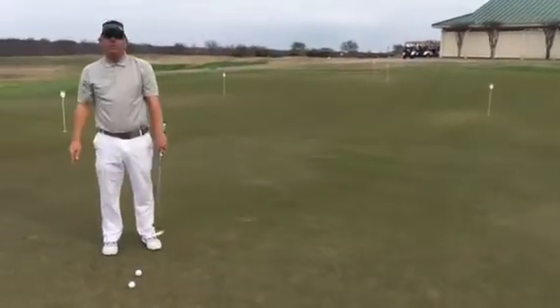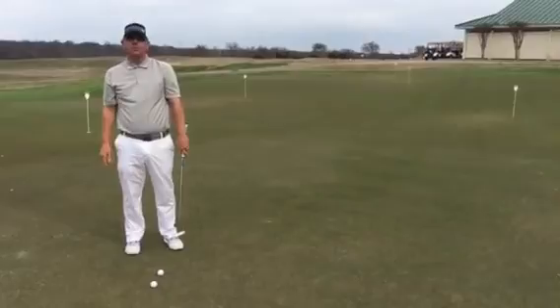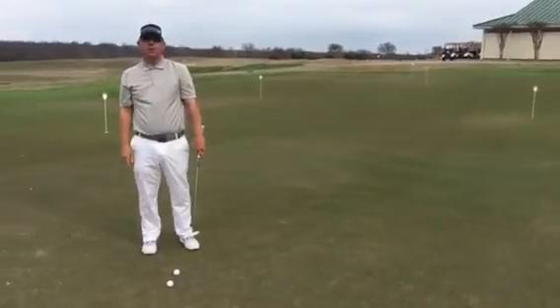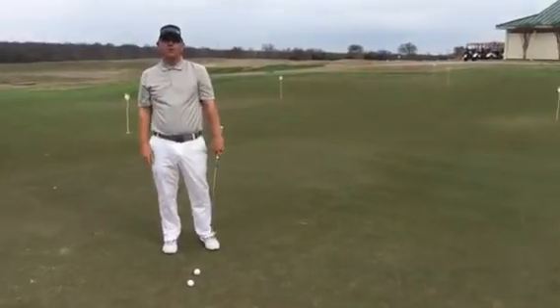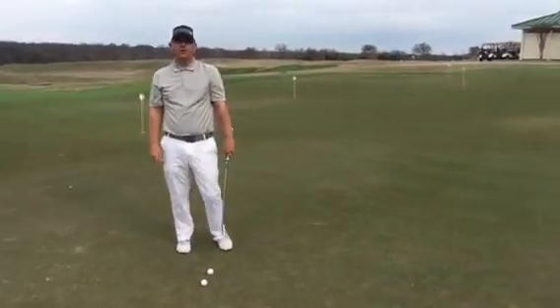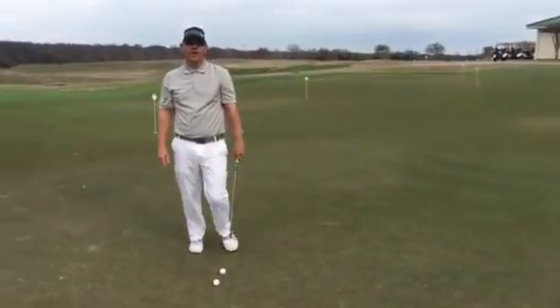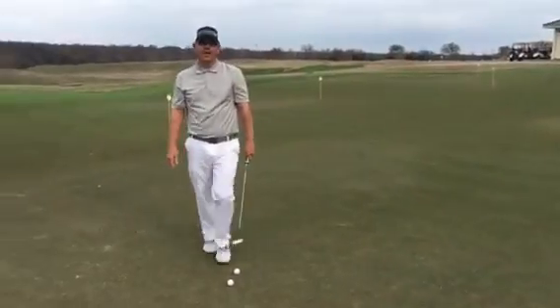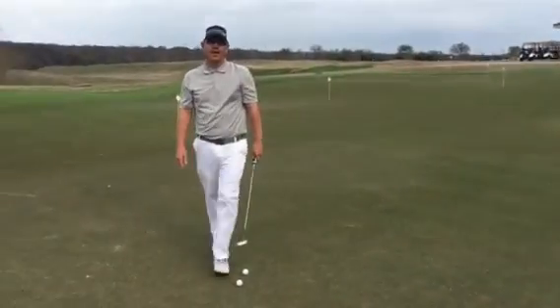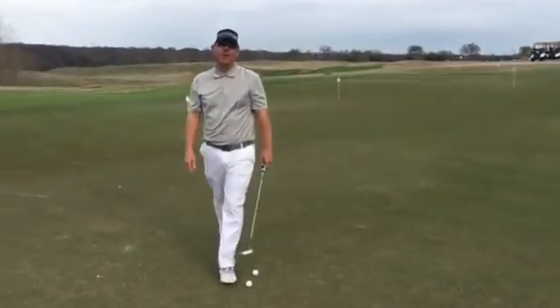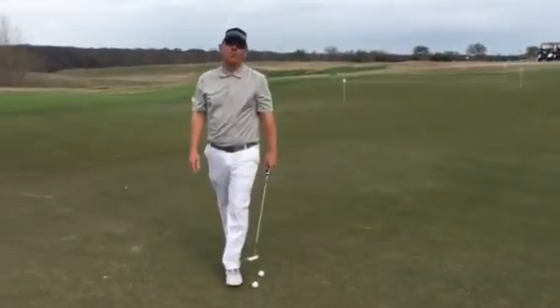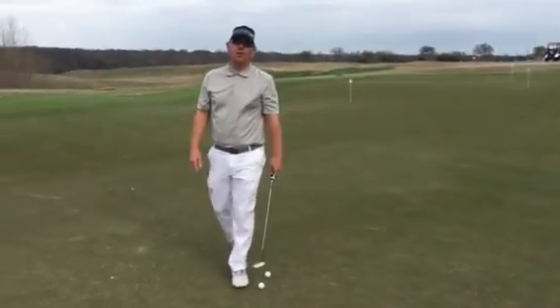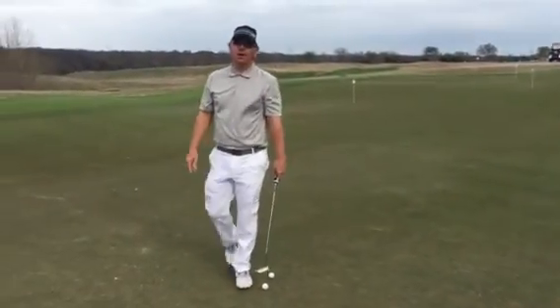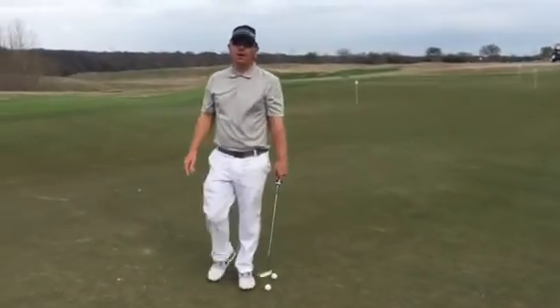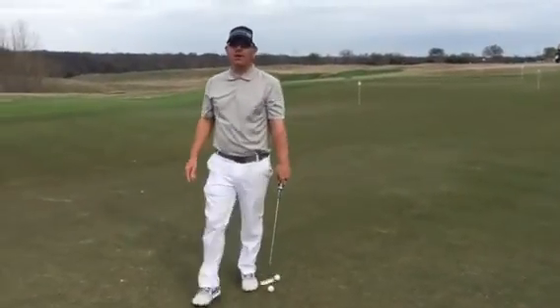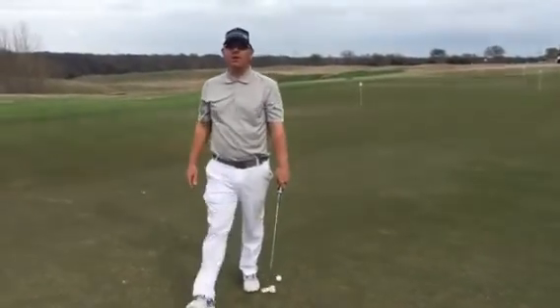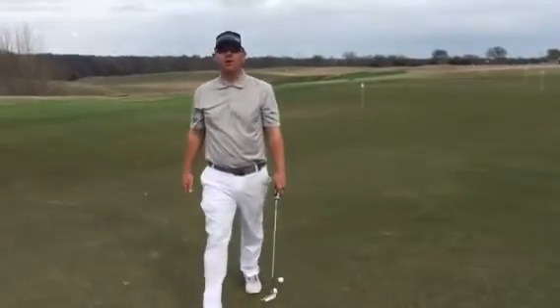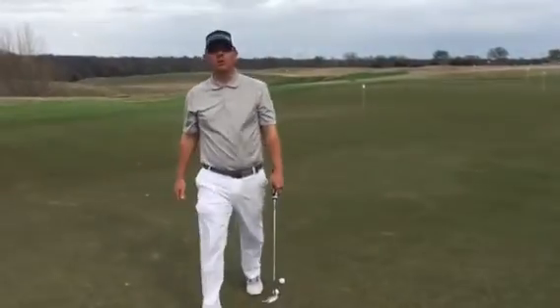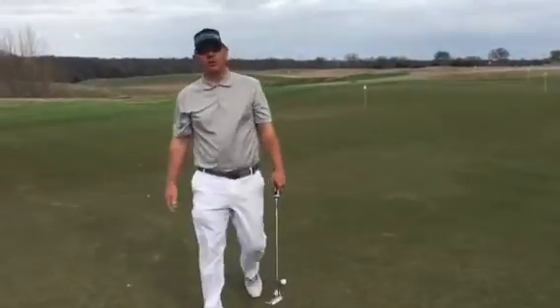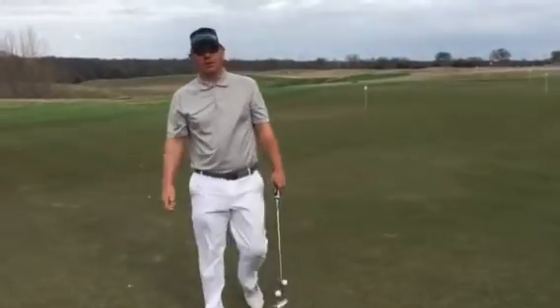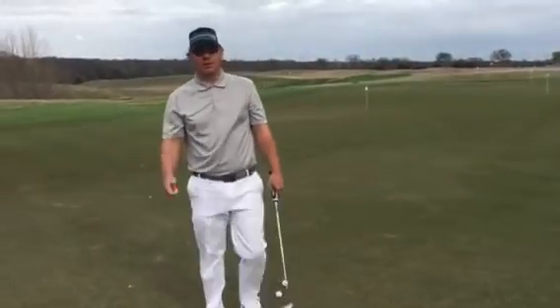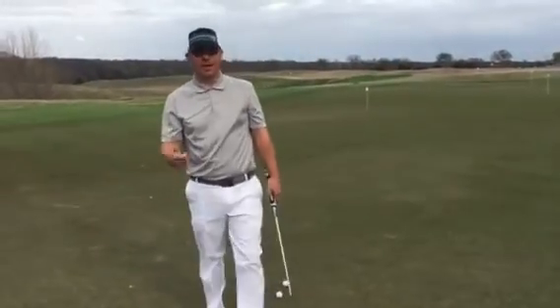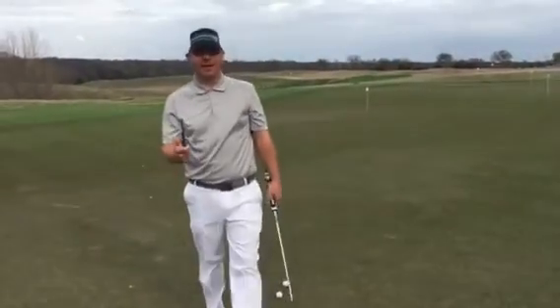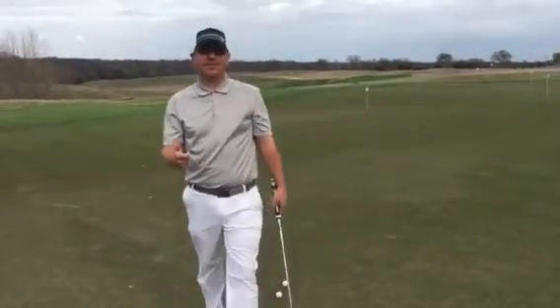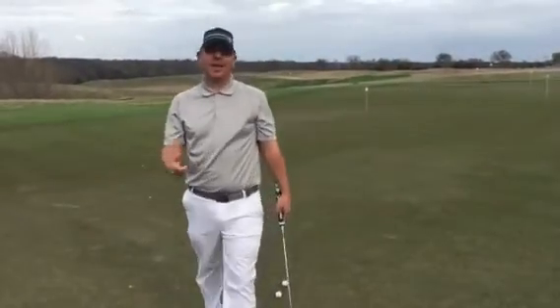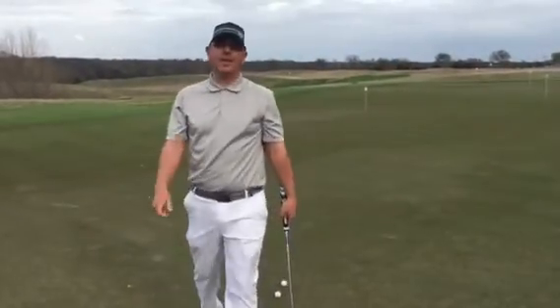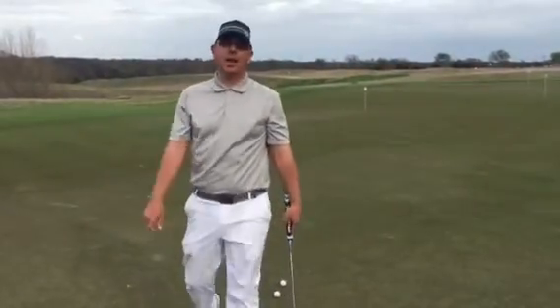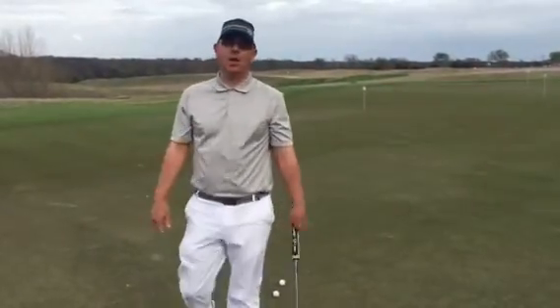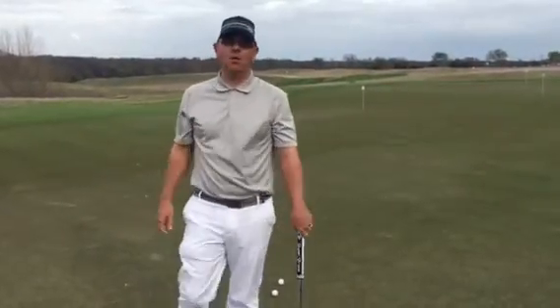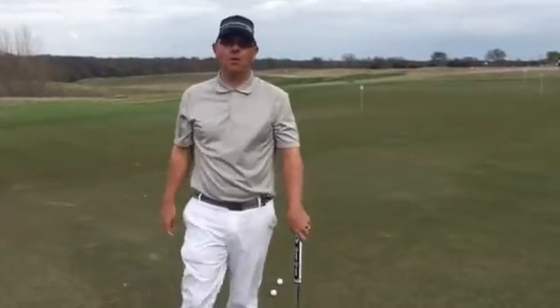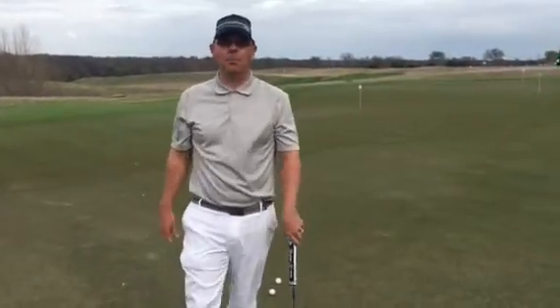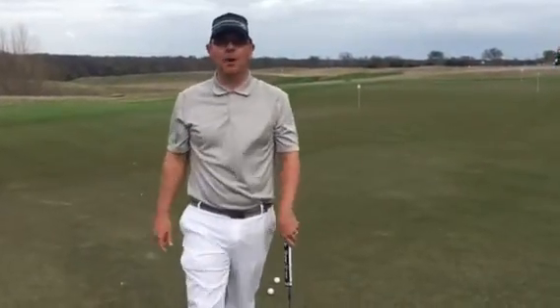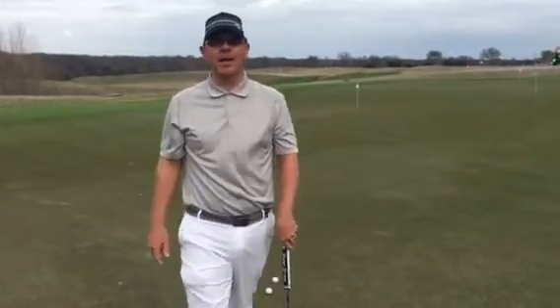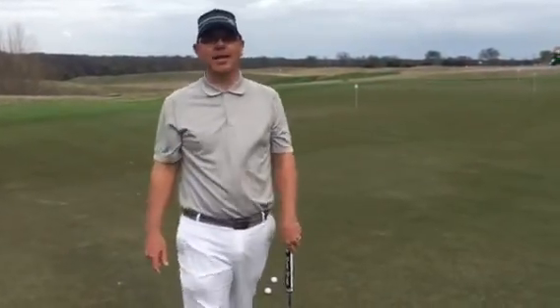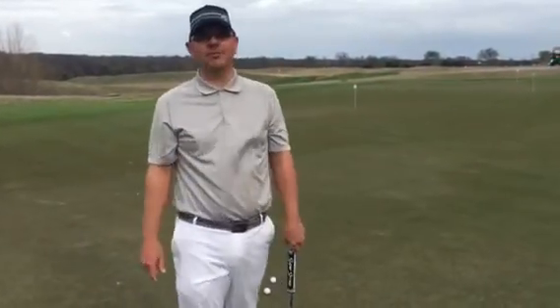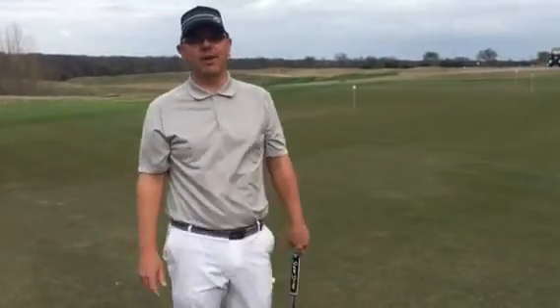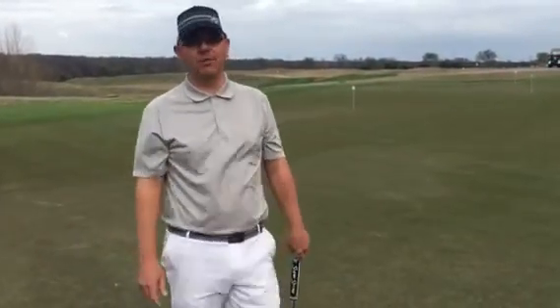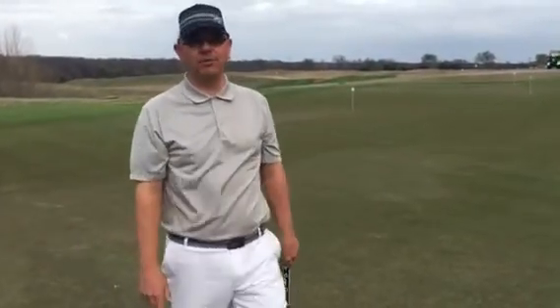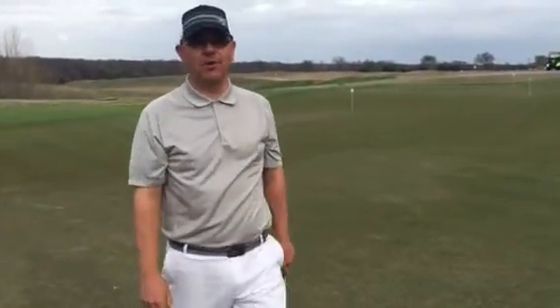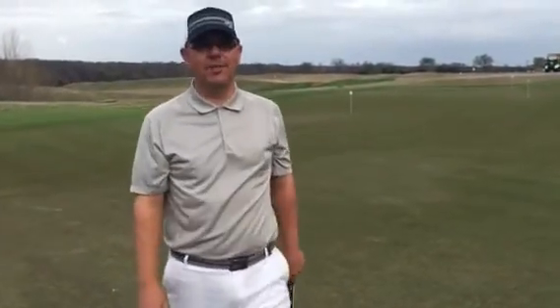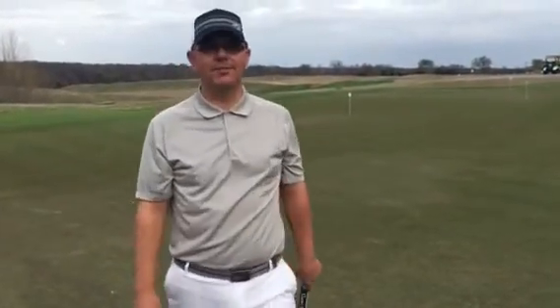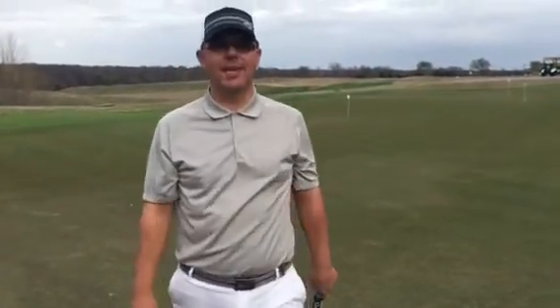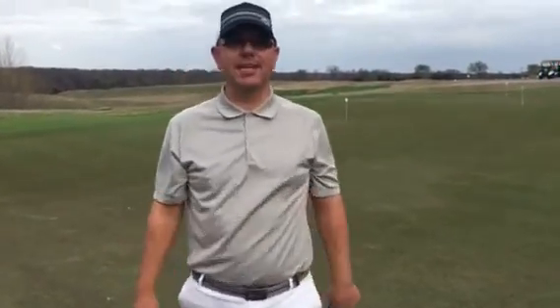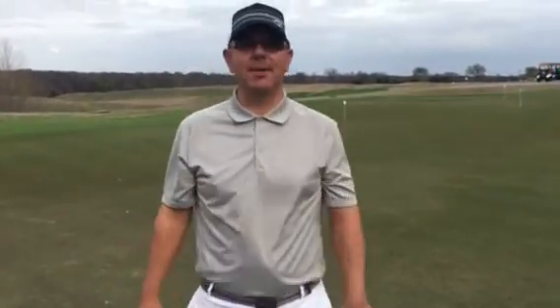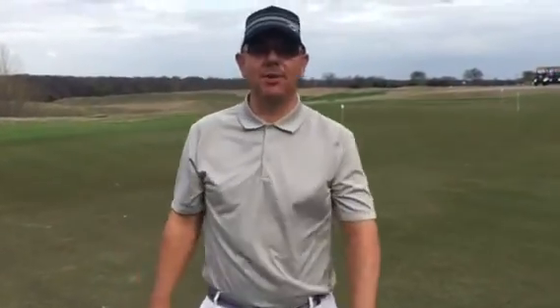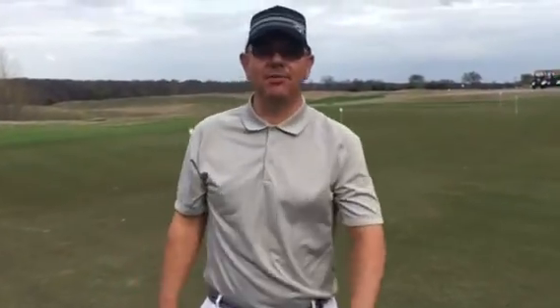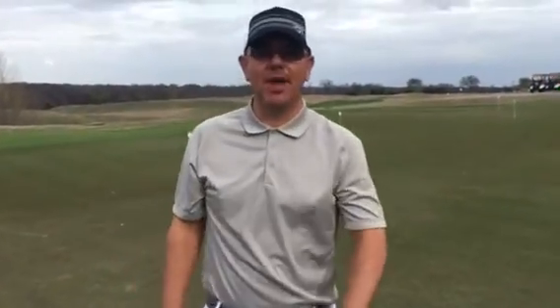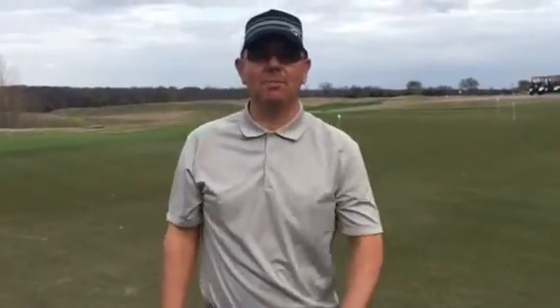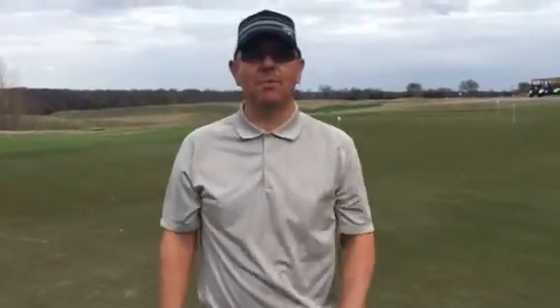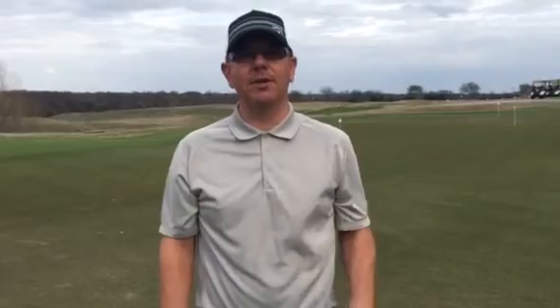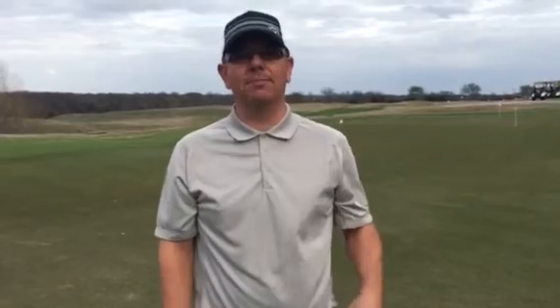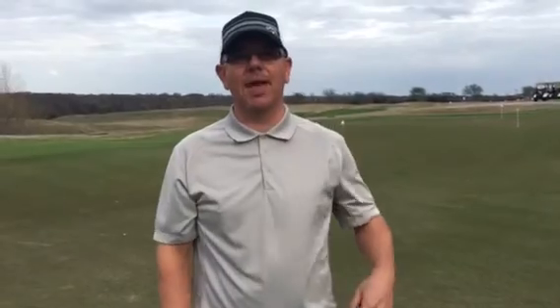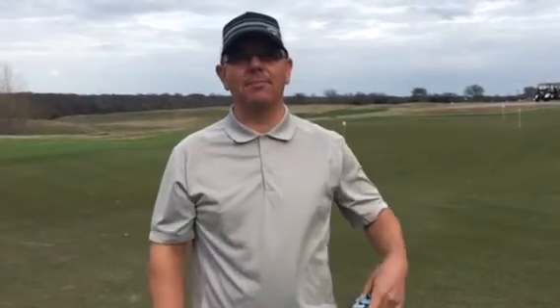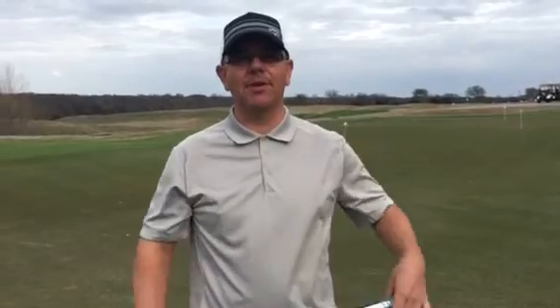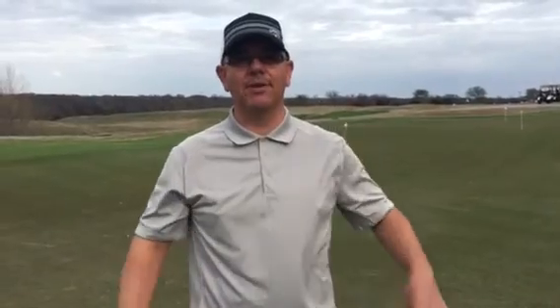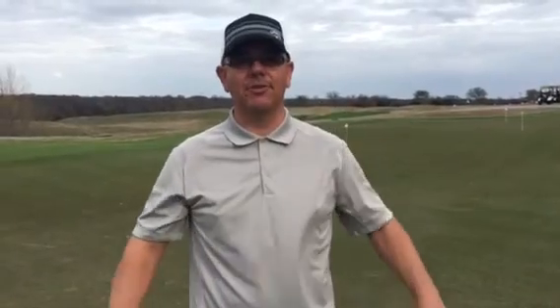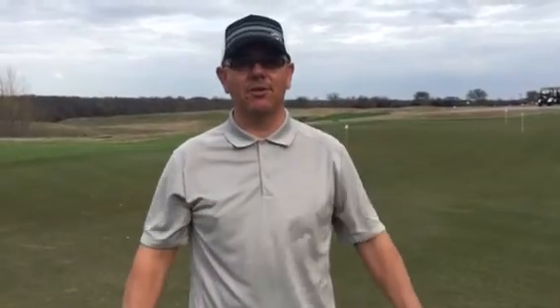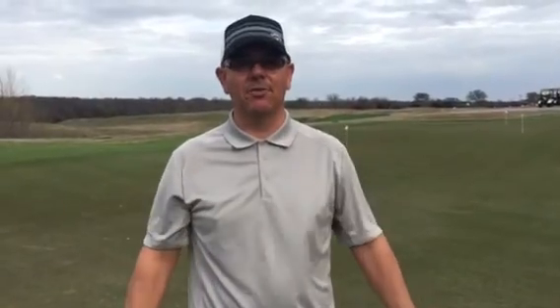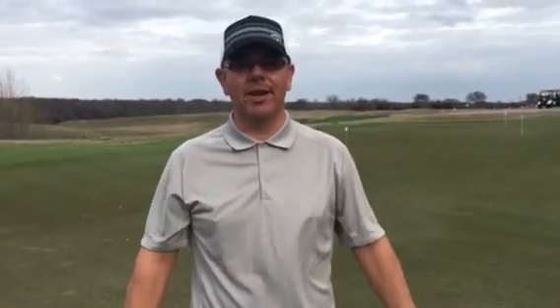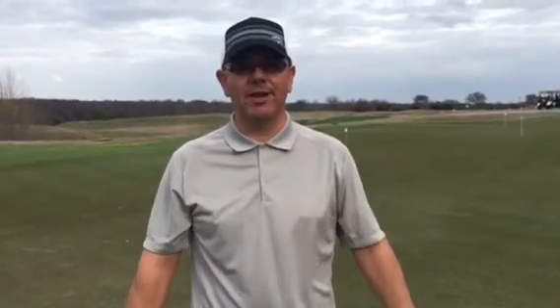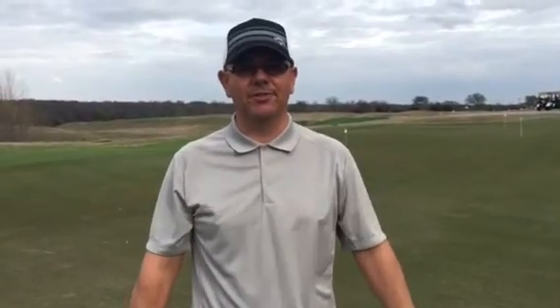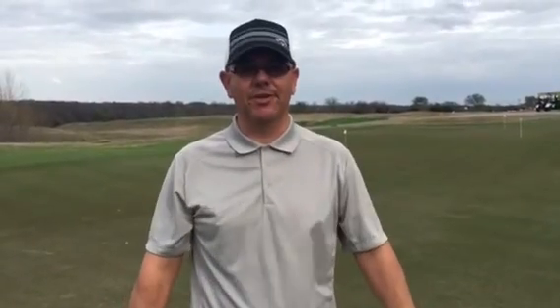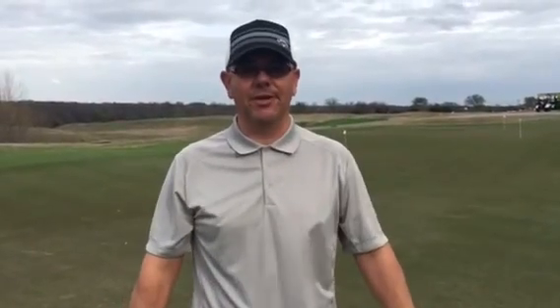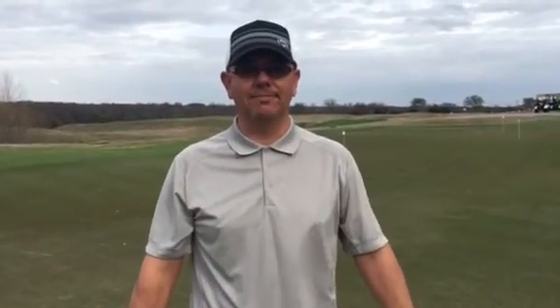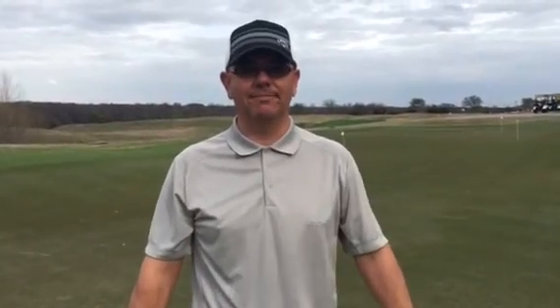So if you need help working on your left hand low, or putting in general, don't hesitate to give me a shot. Brent Blackburn at Gentle Creek Country Club.